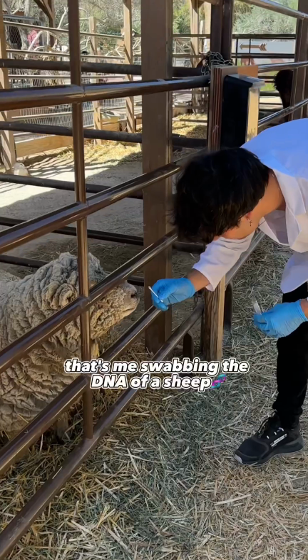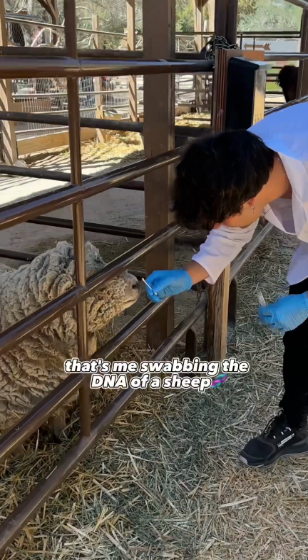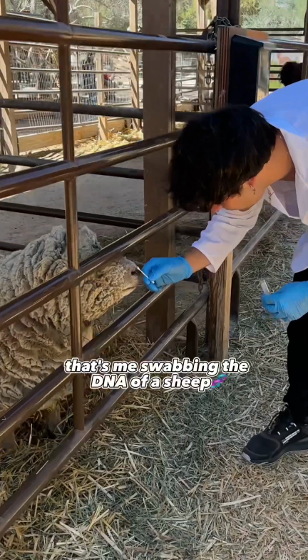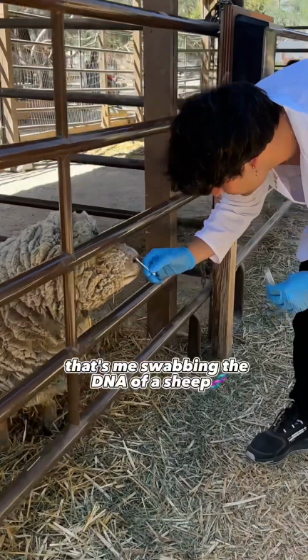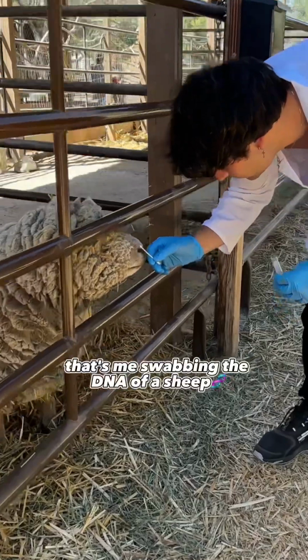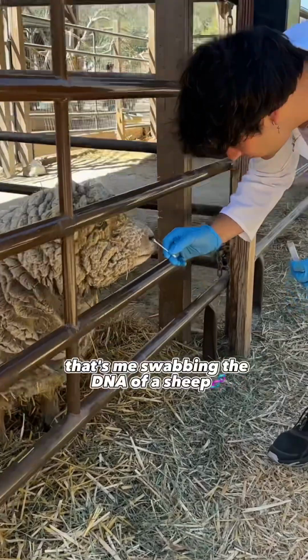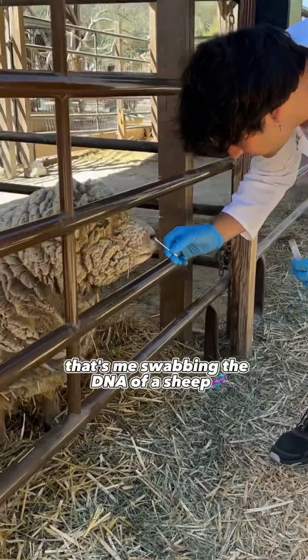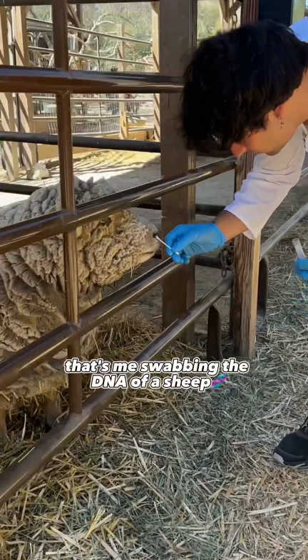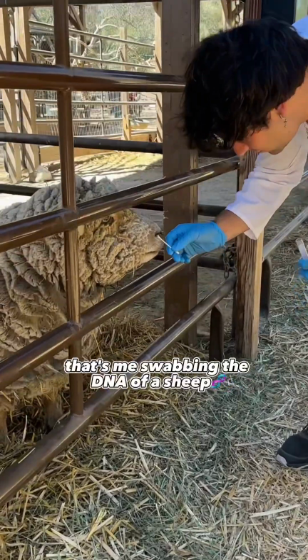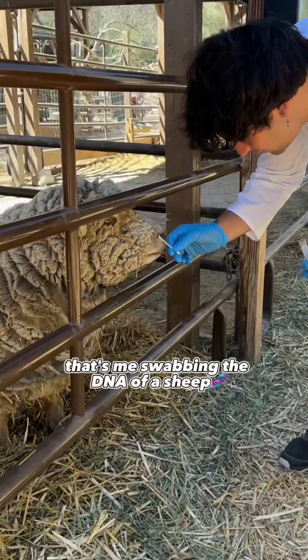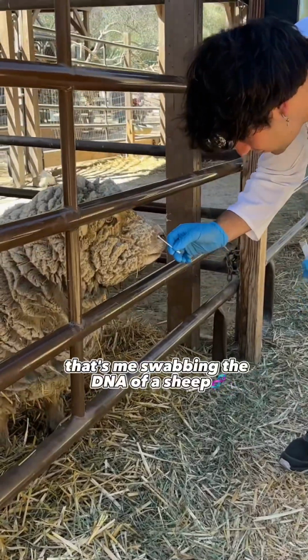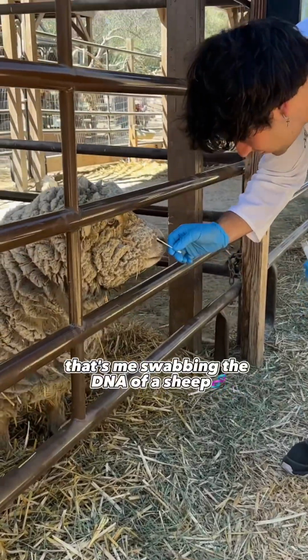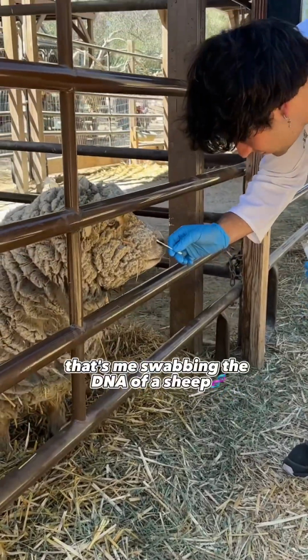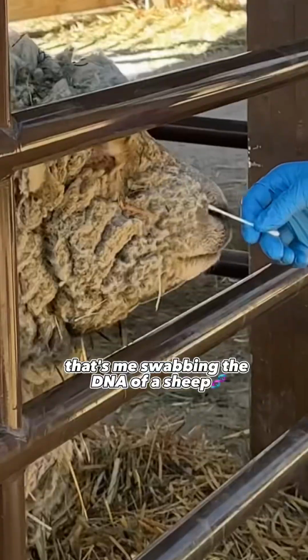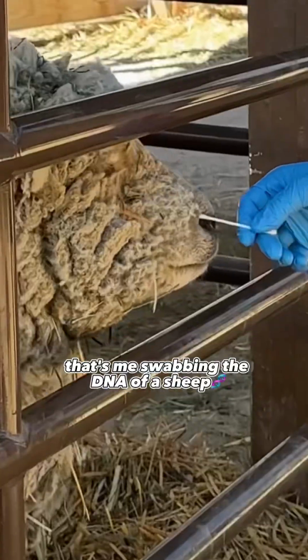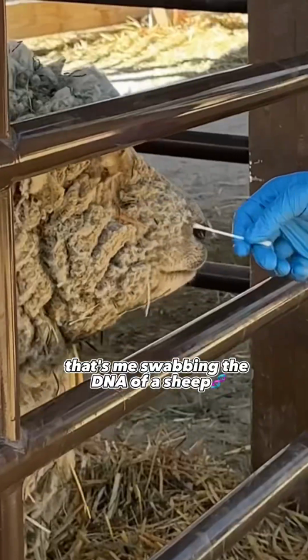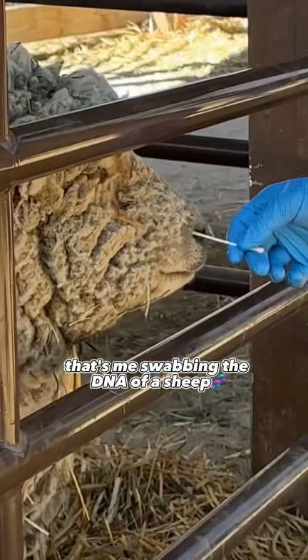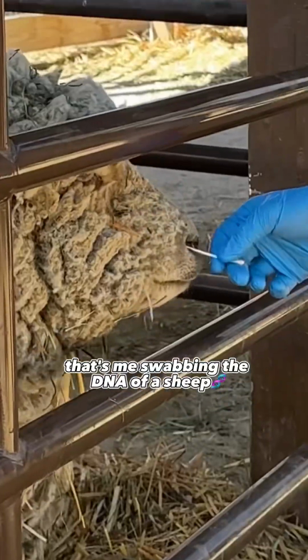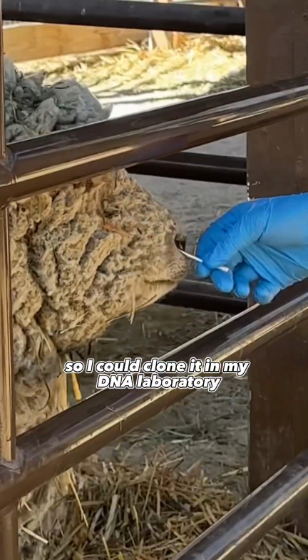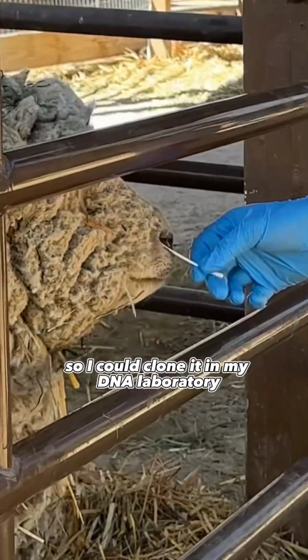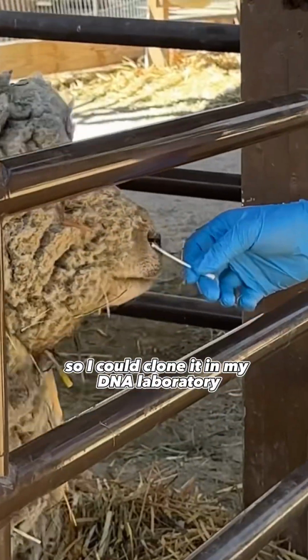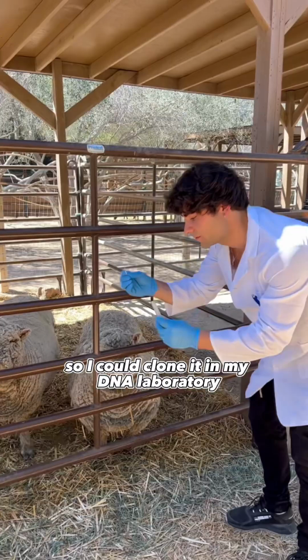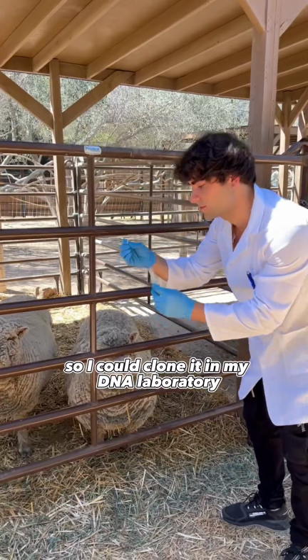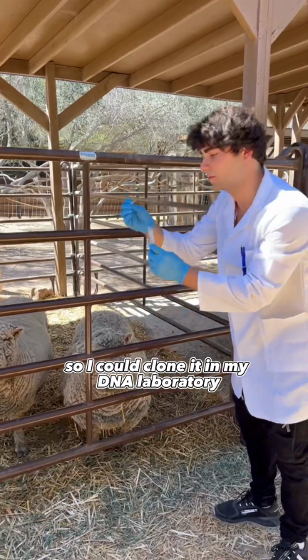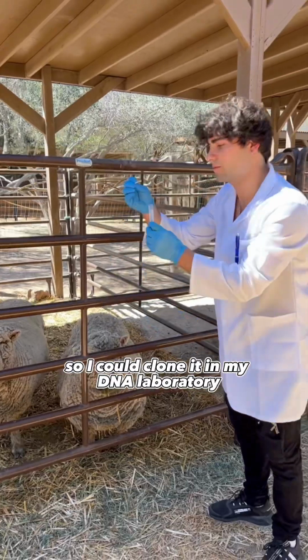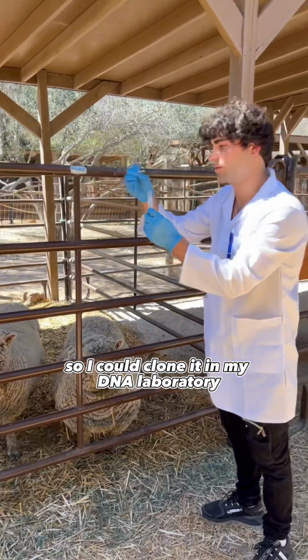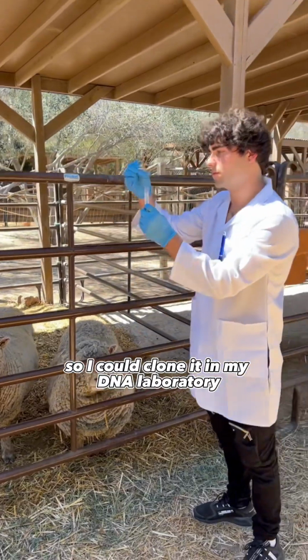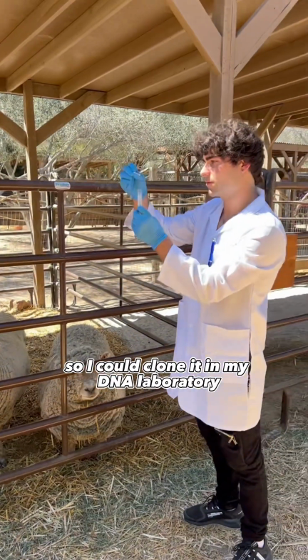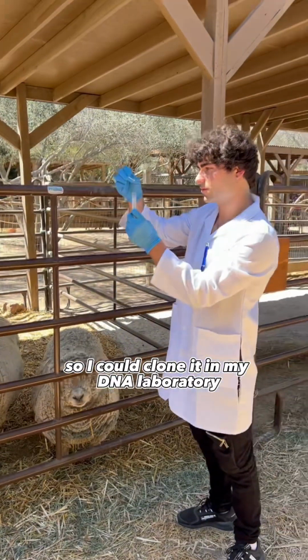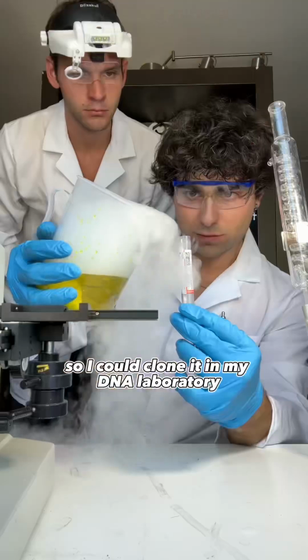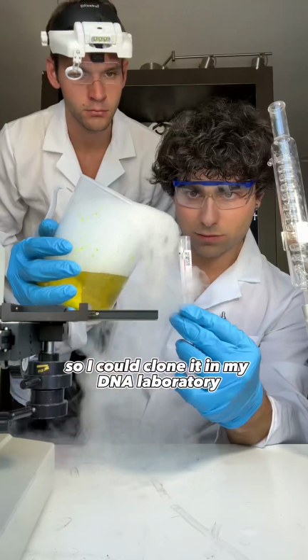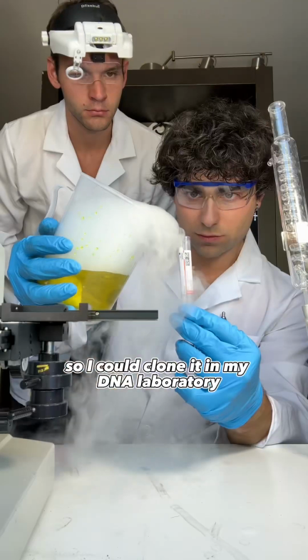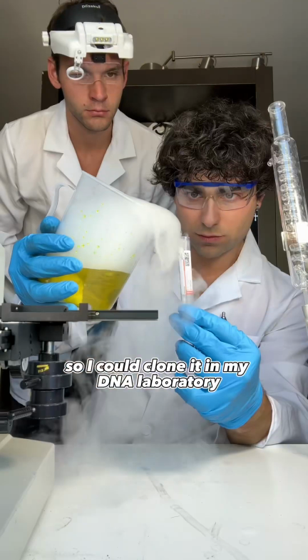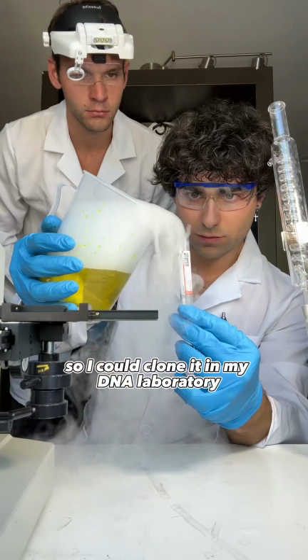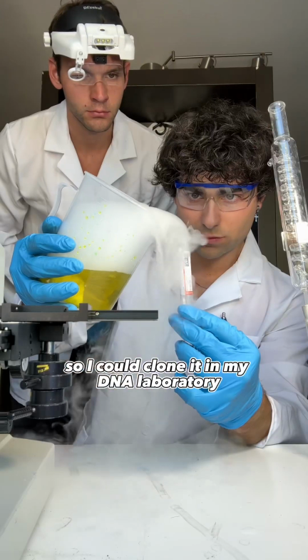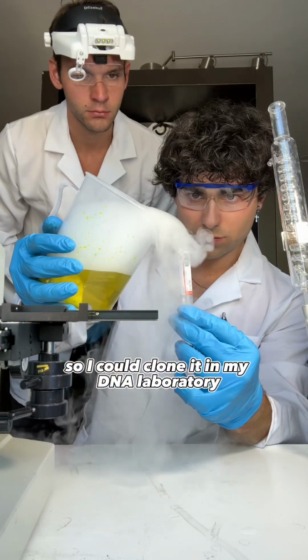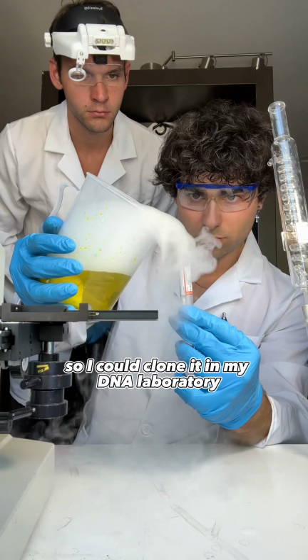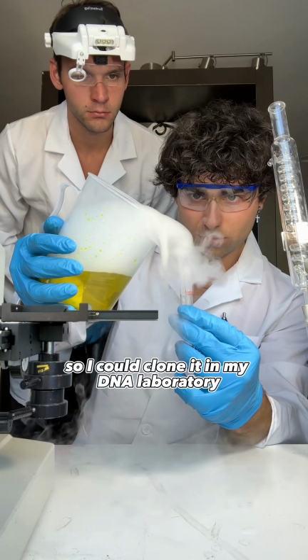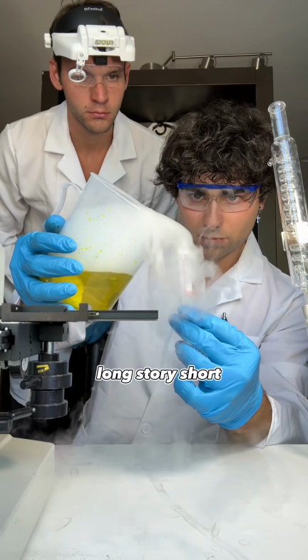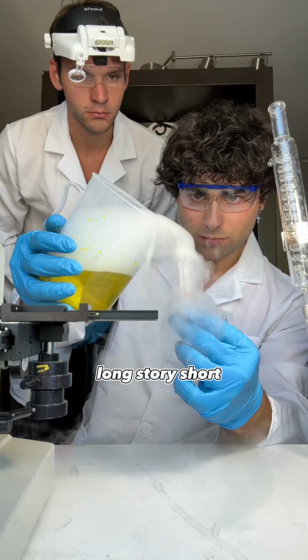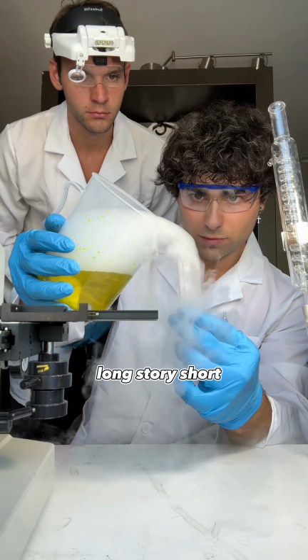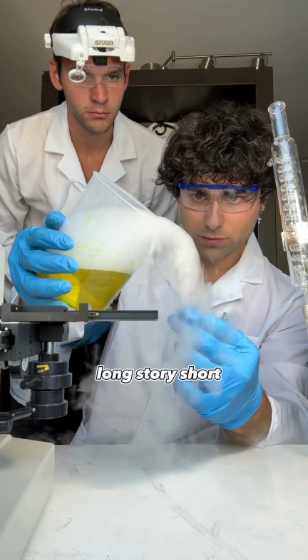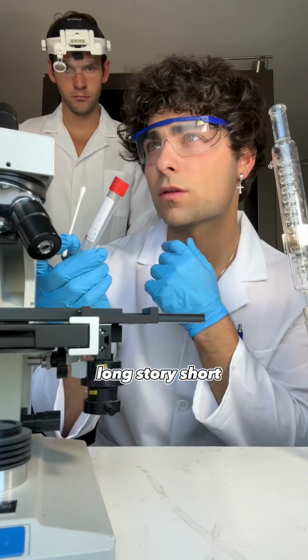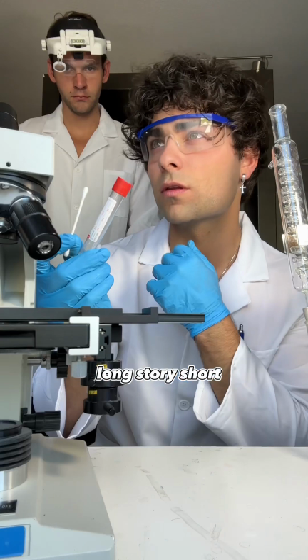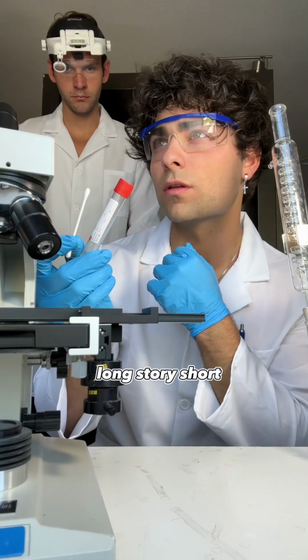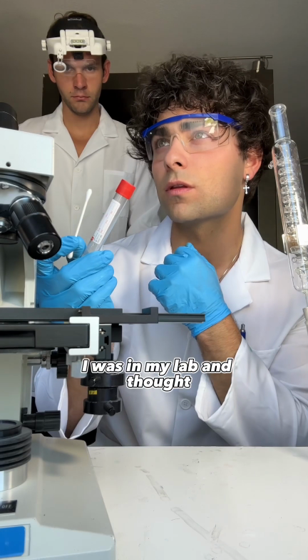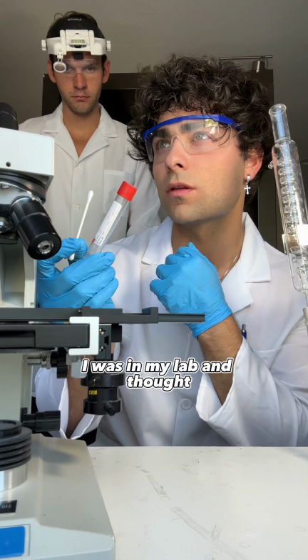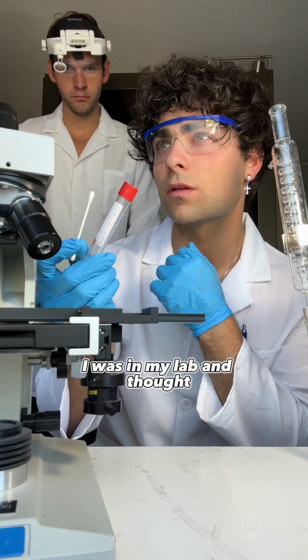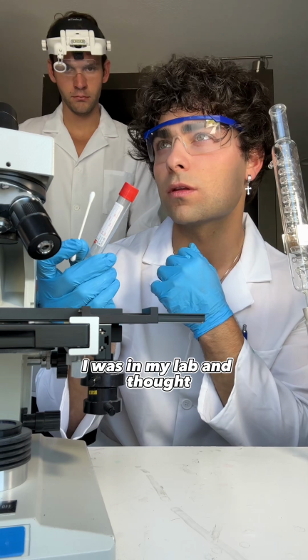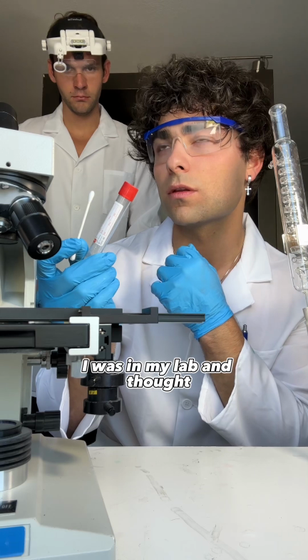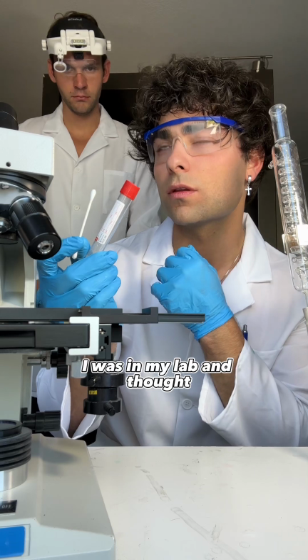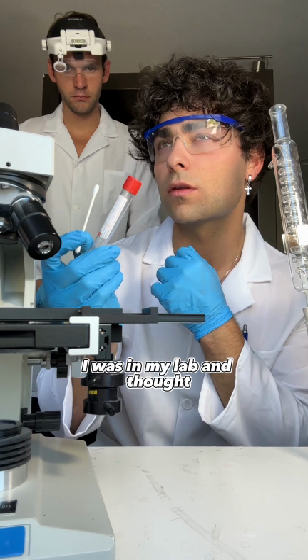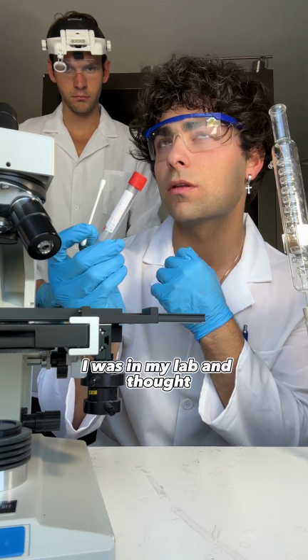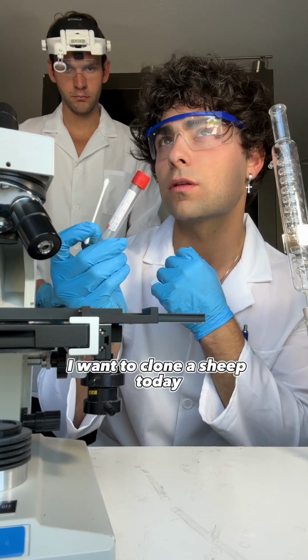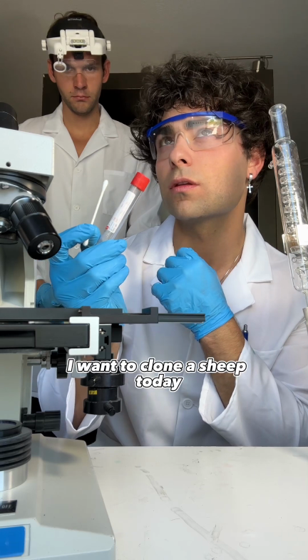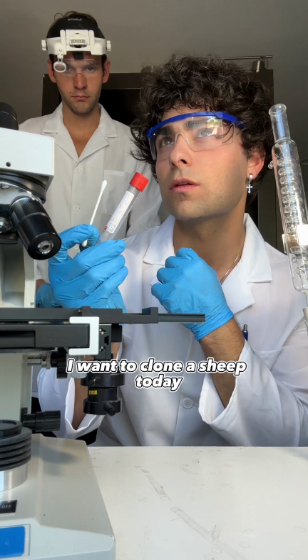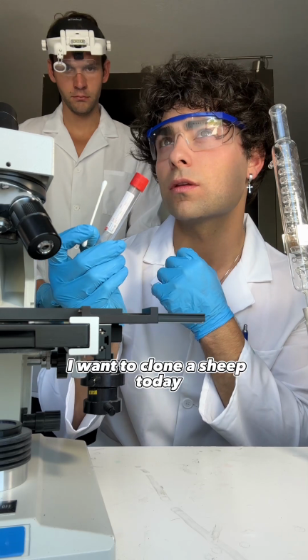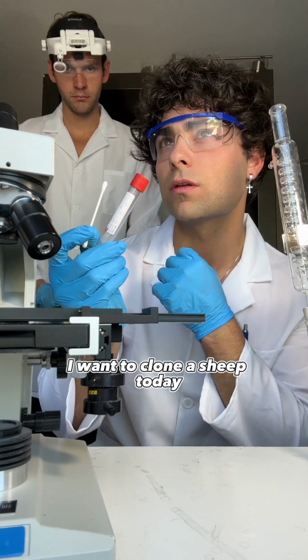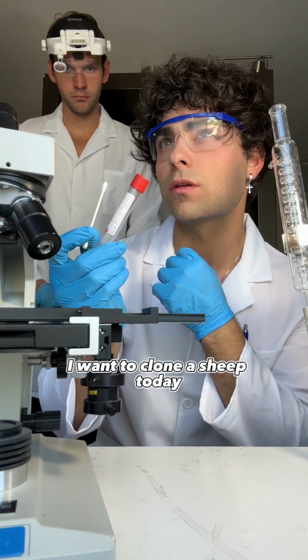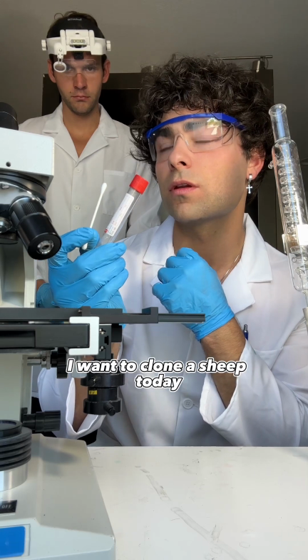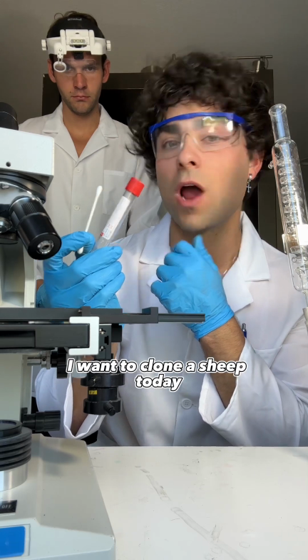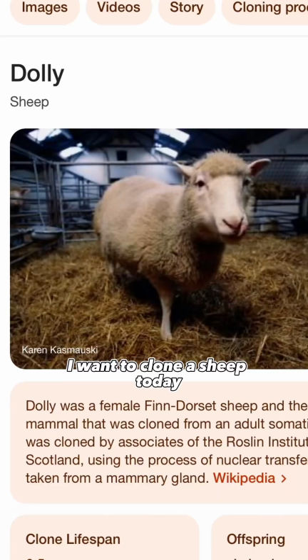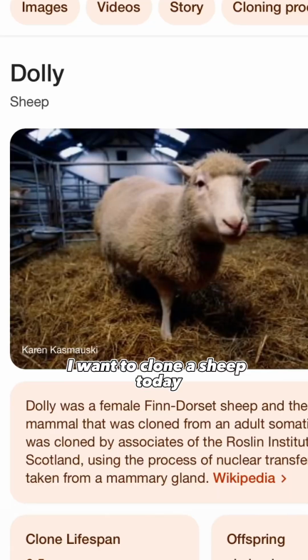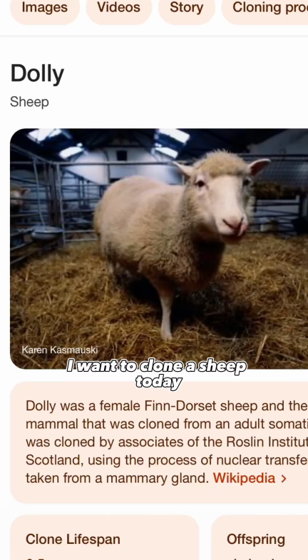That's me swabbing the DNA of a sheep so I could clone it in my DNA laboratory. Long story short, I was in my lab and thought, I want to clone a sheep today.